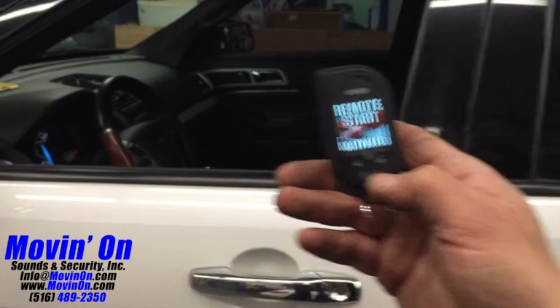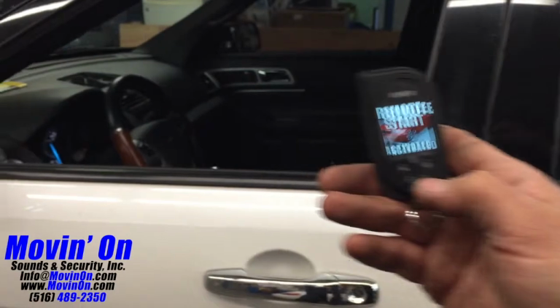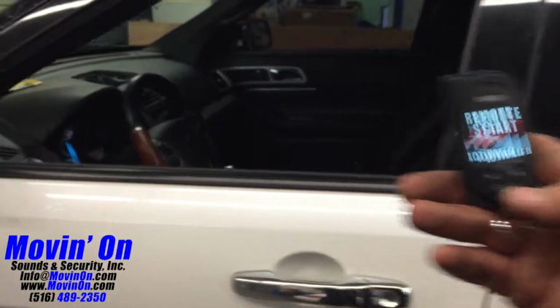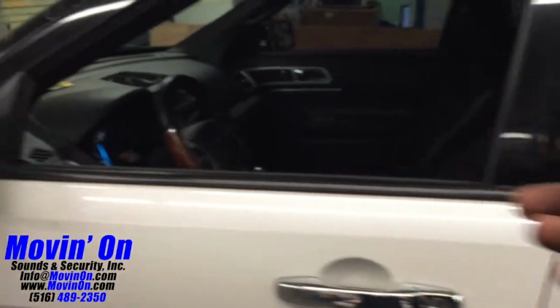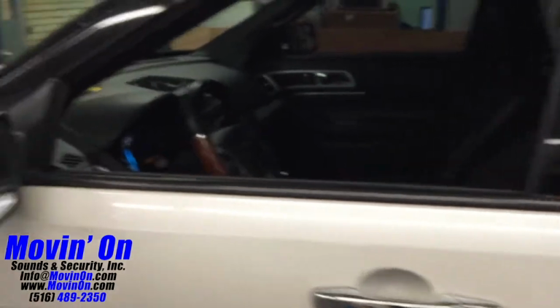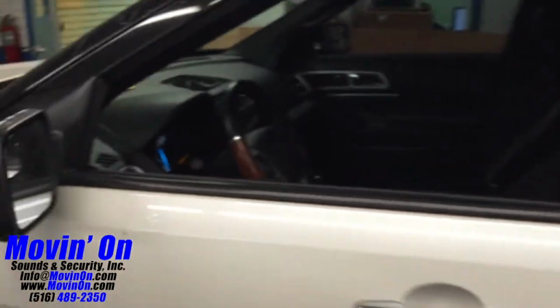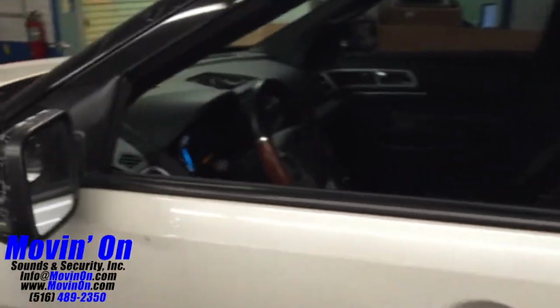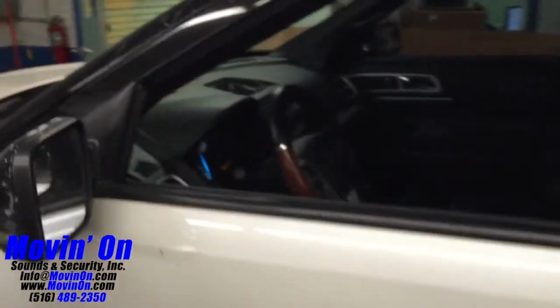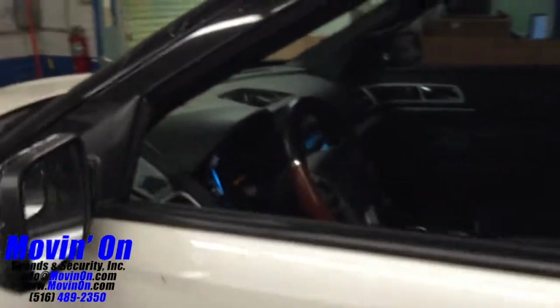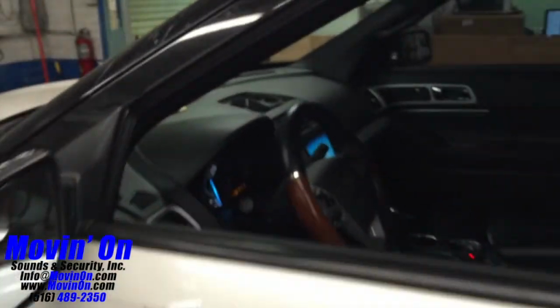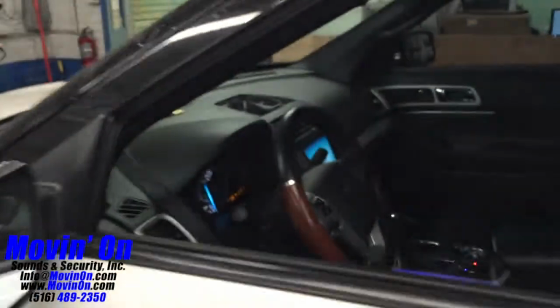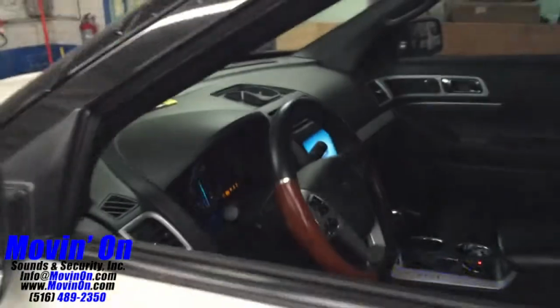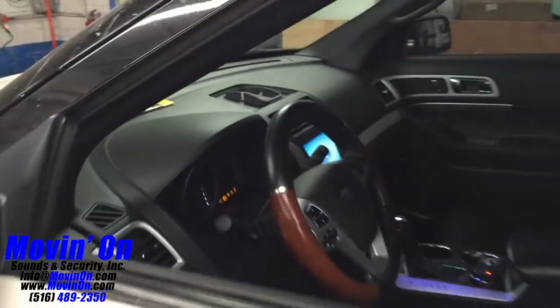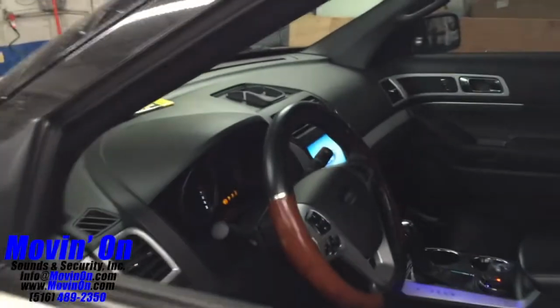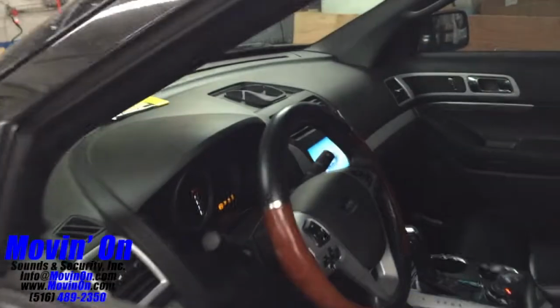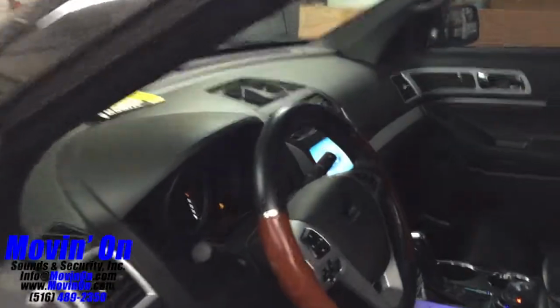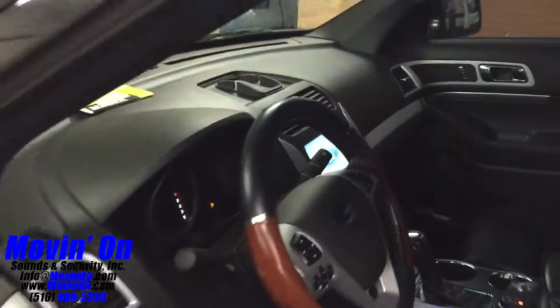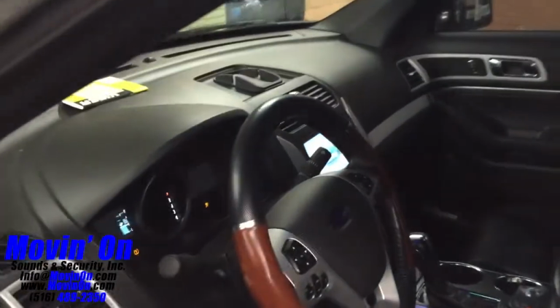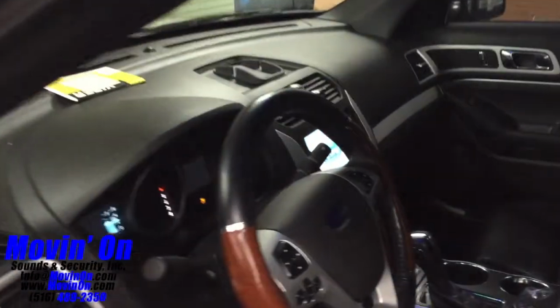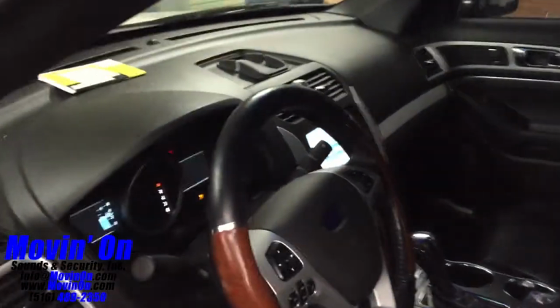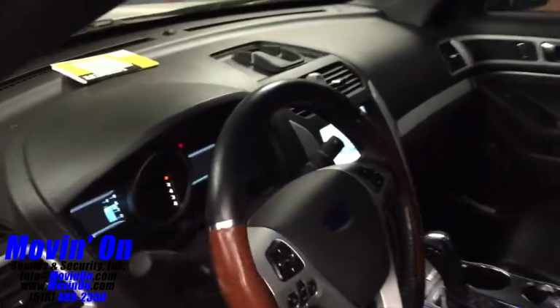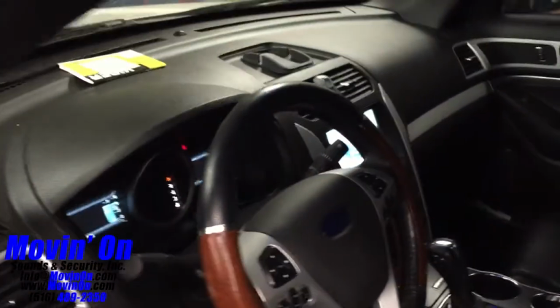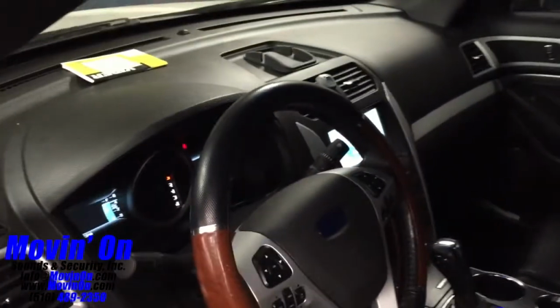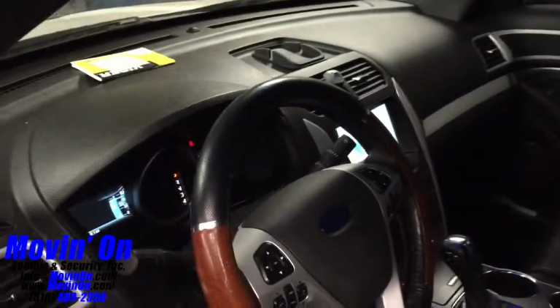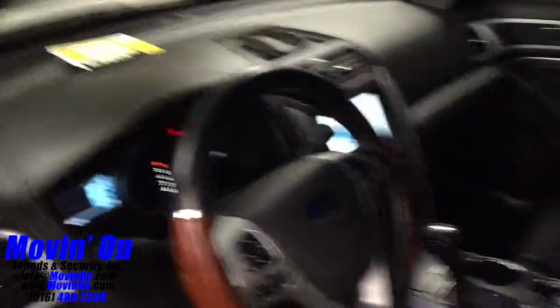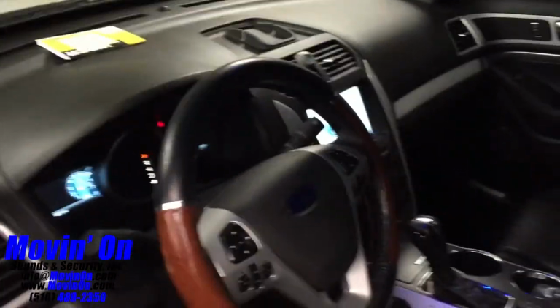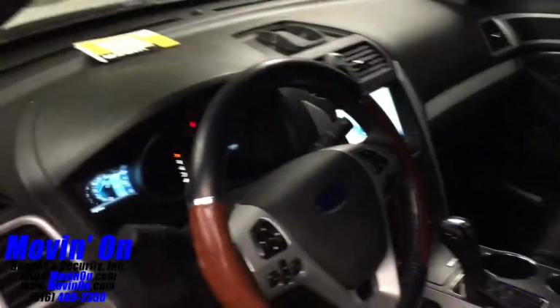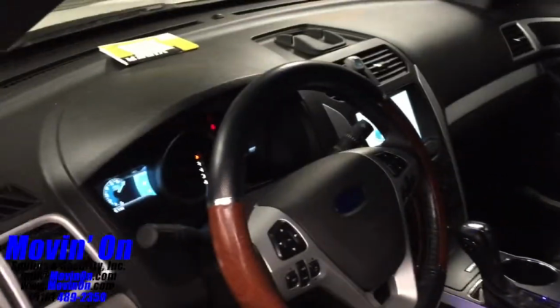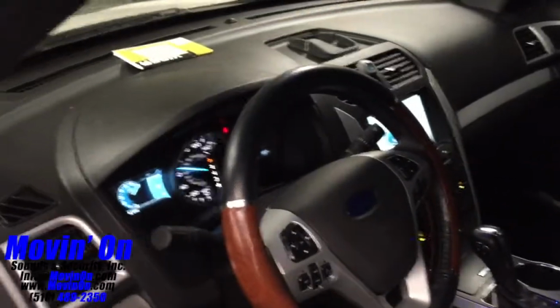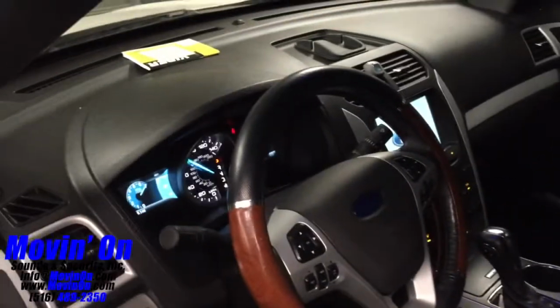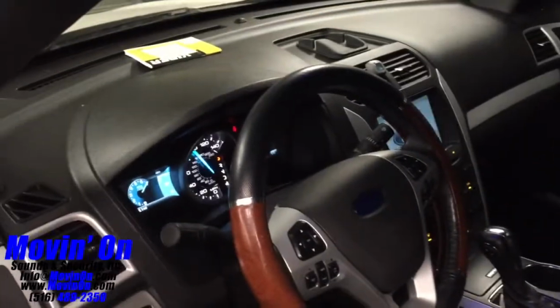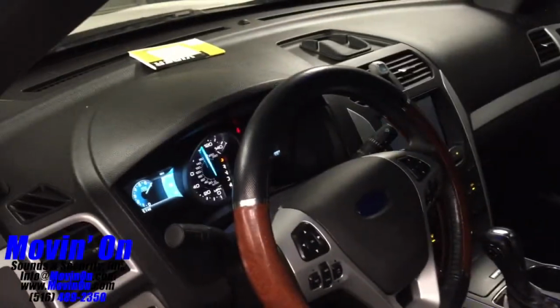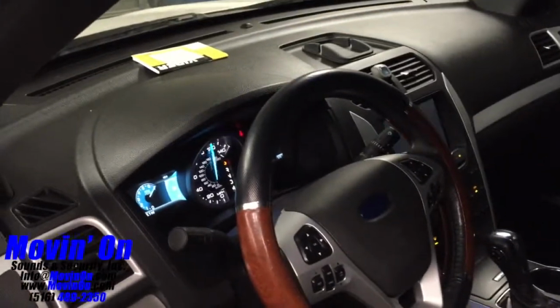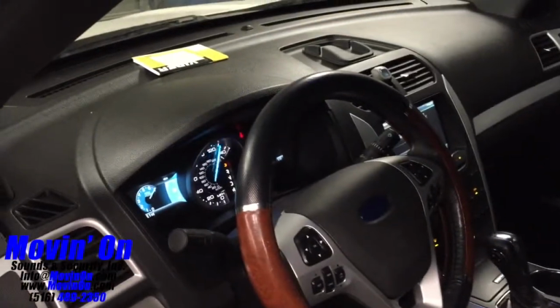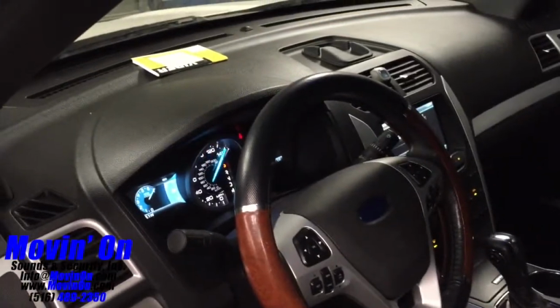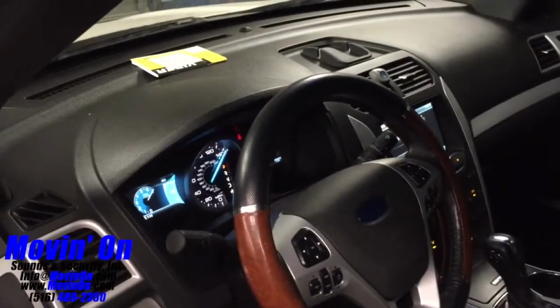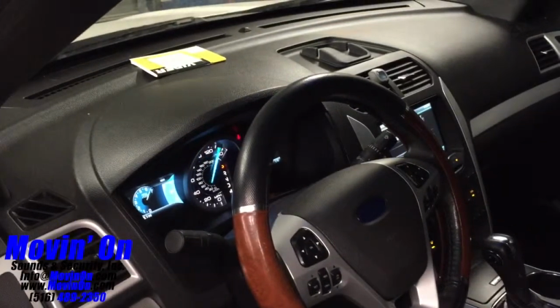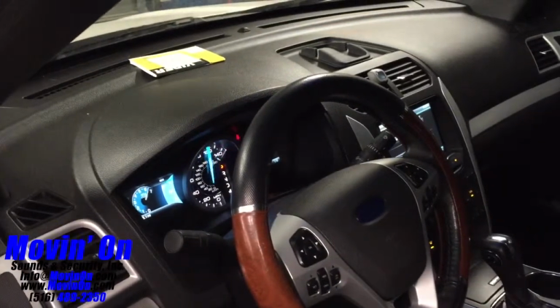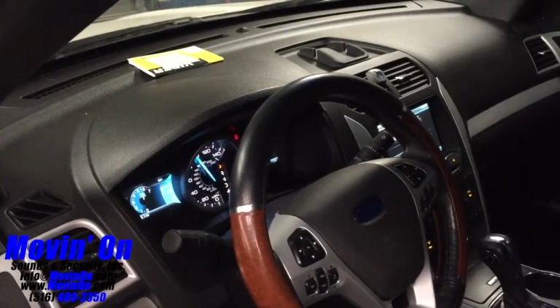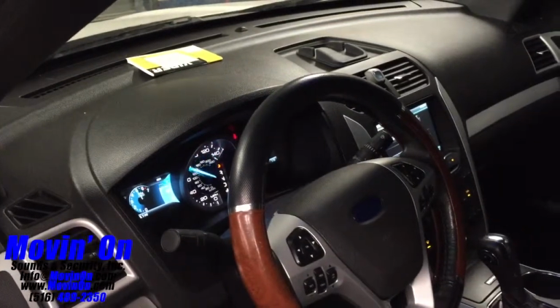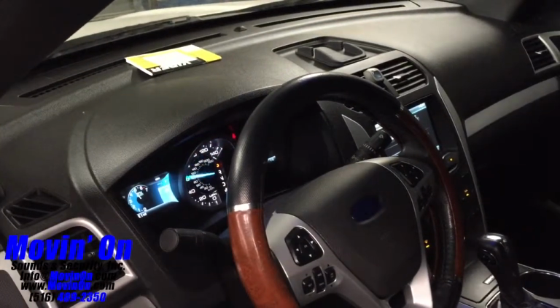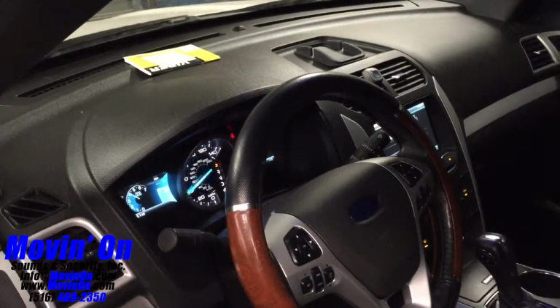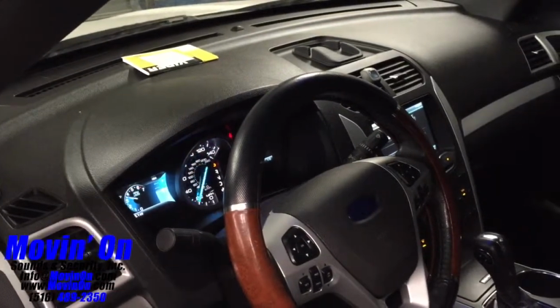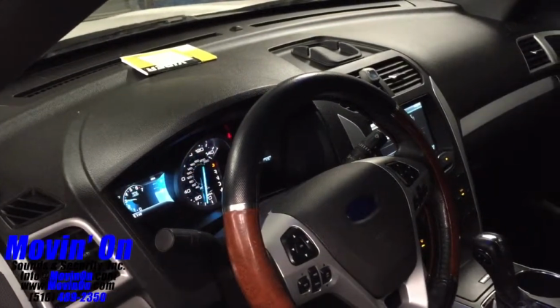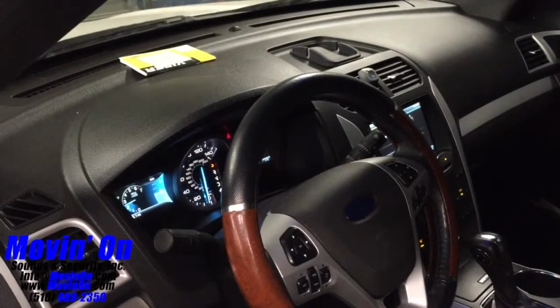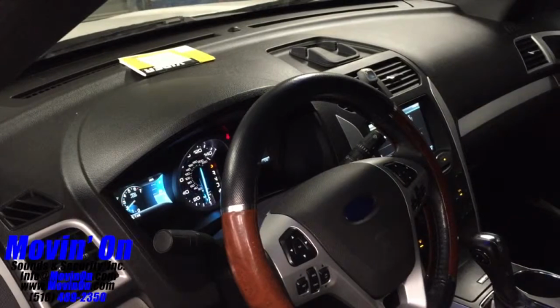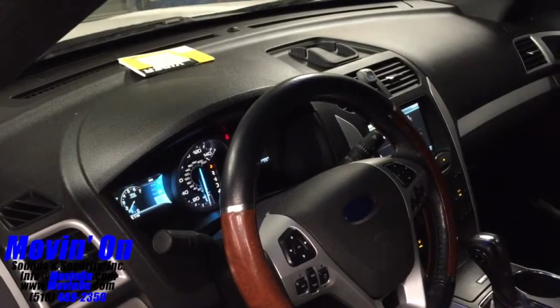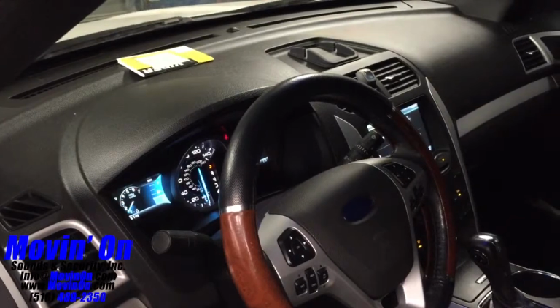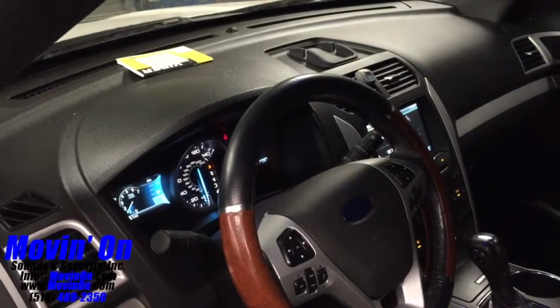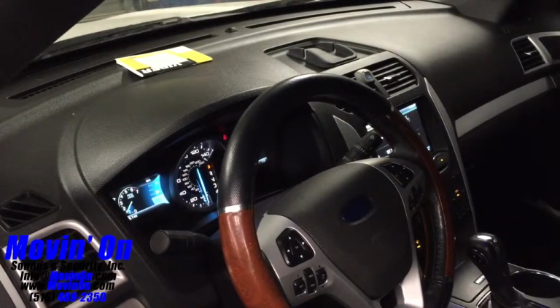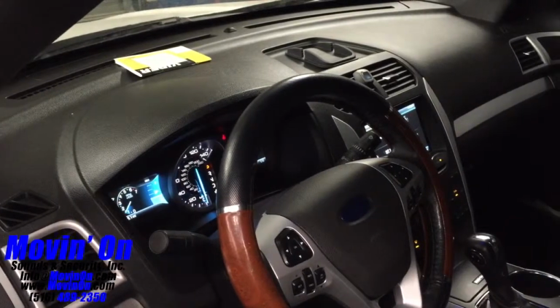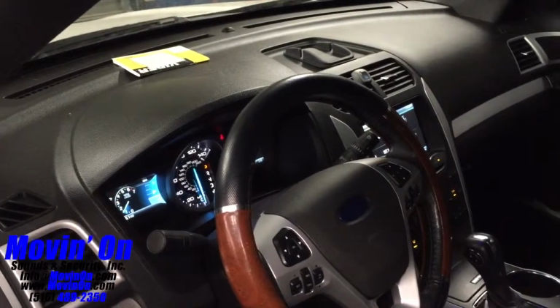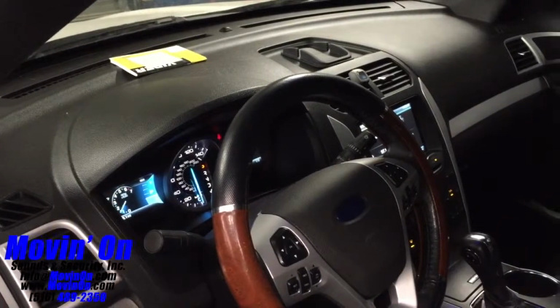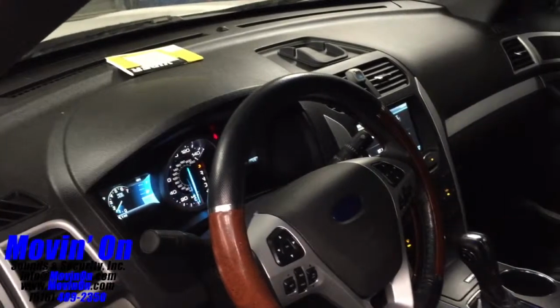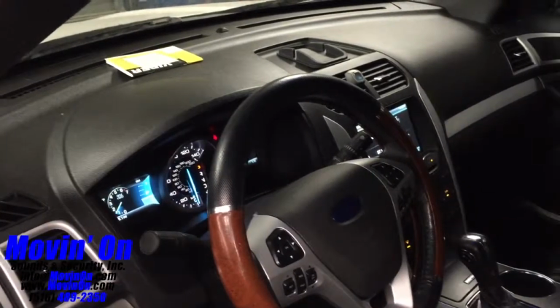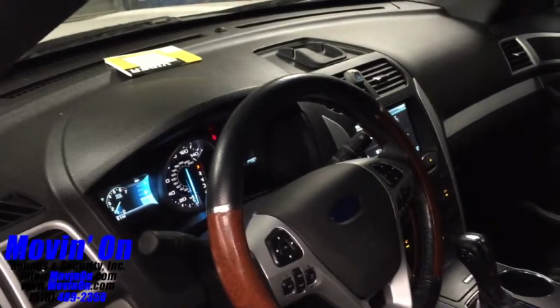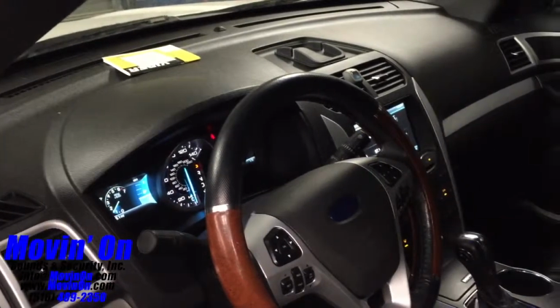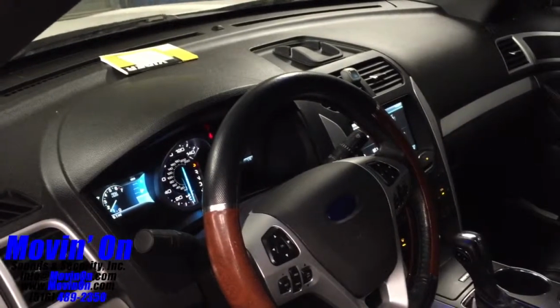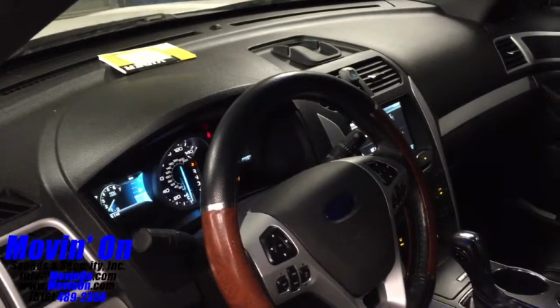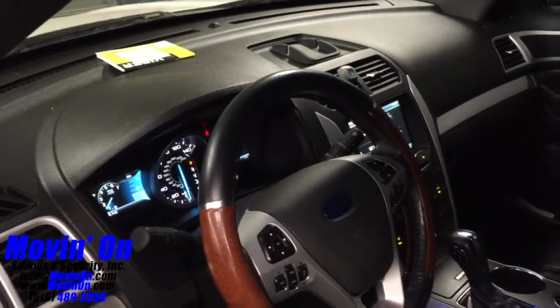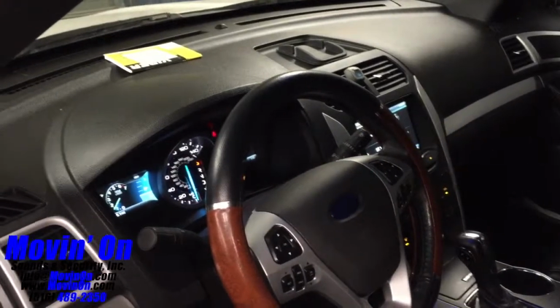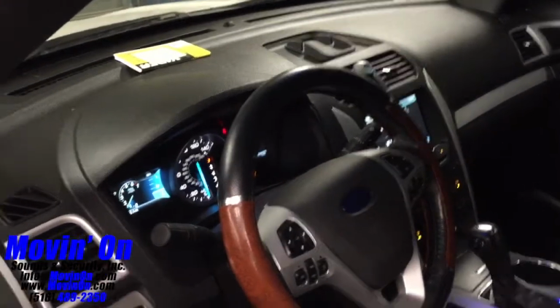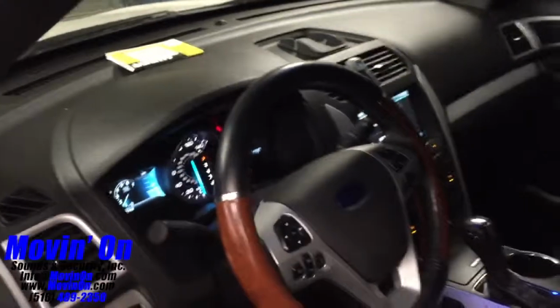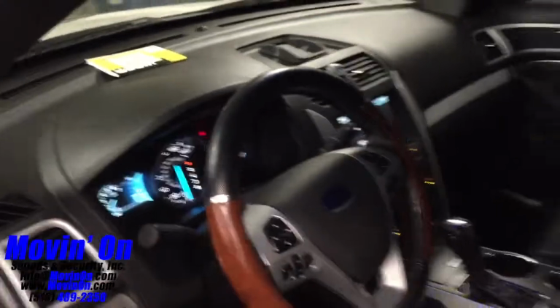The system also comes with a one-way fob that you can put with your spare keys. This is the remote start turning on.